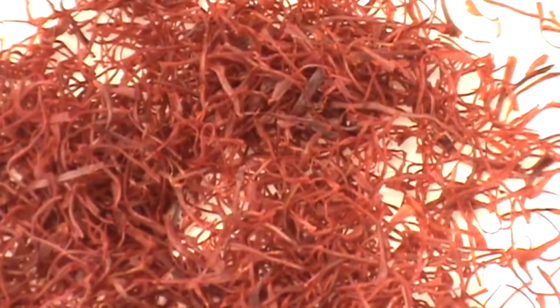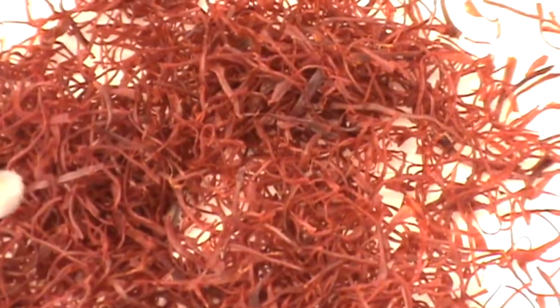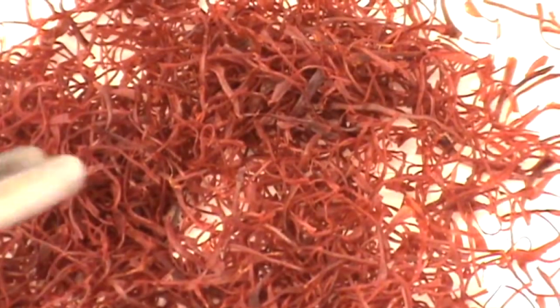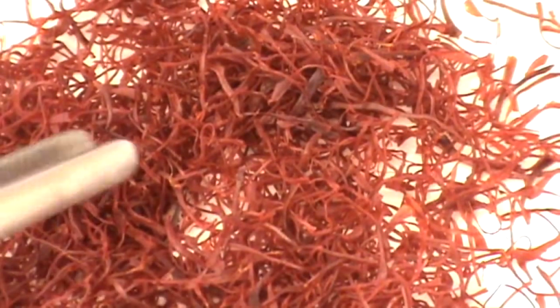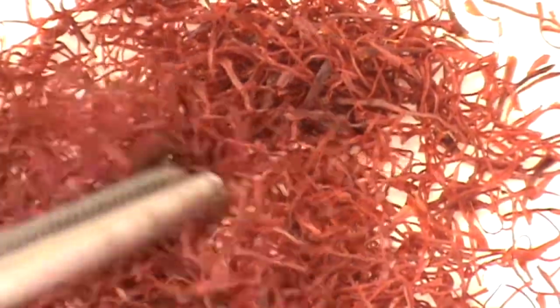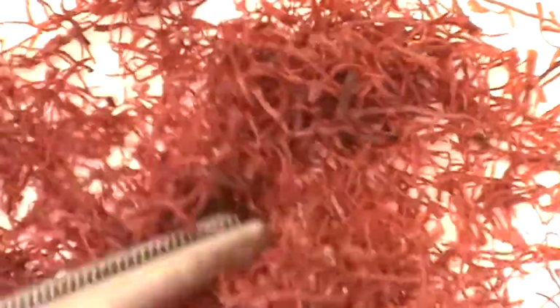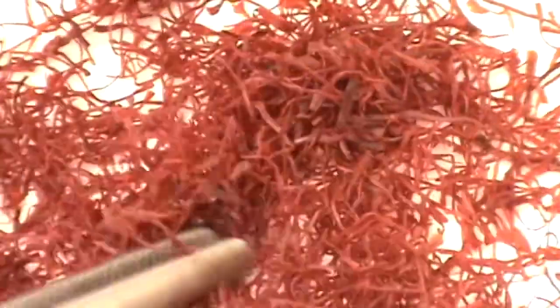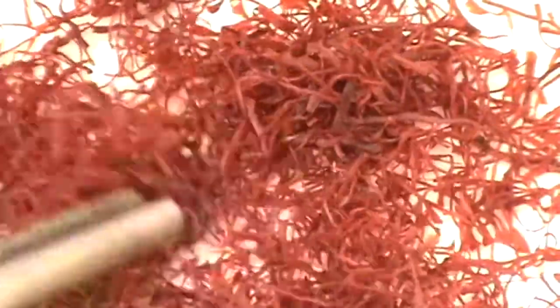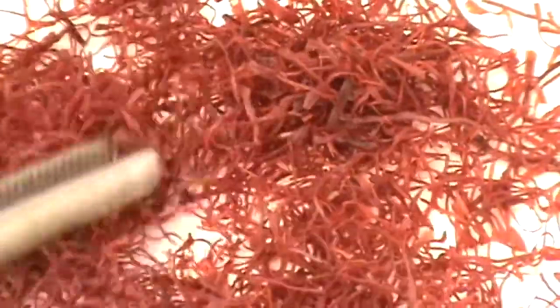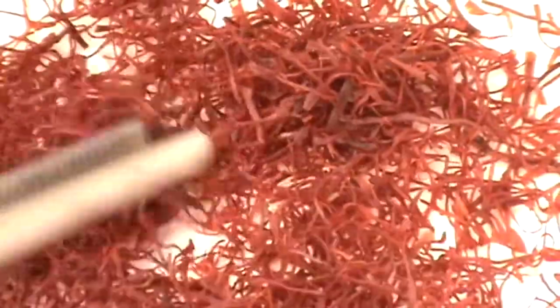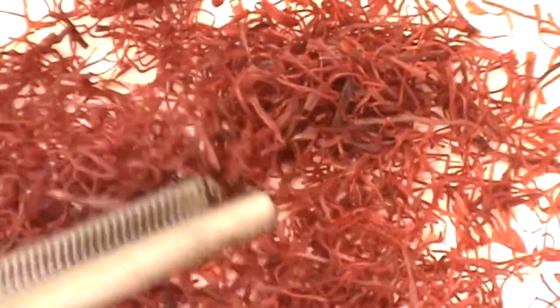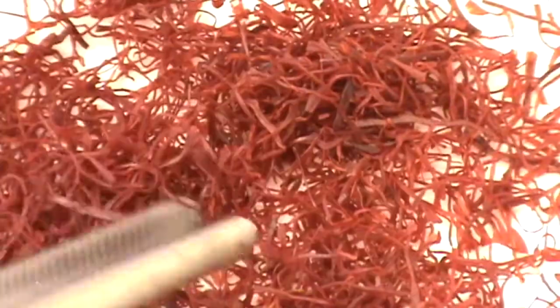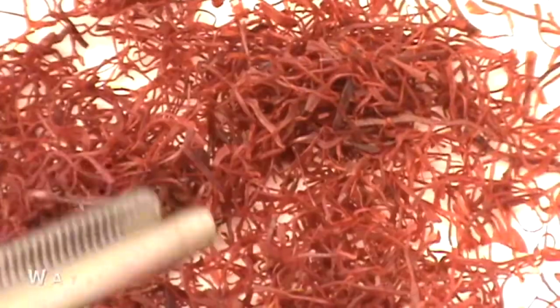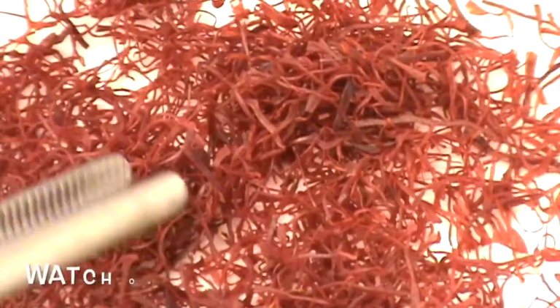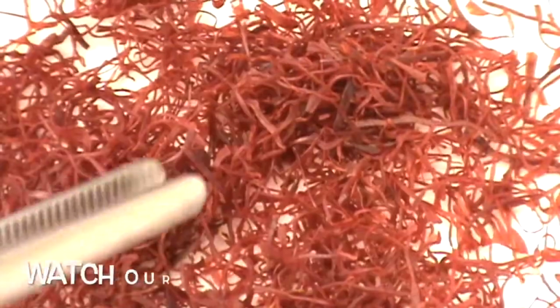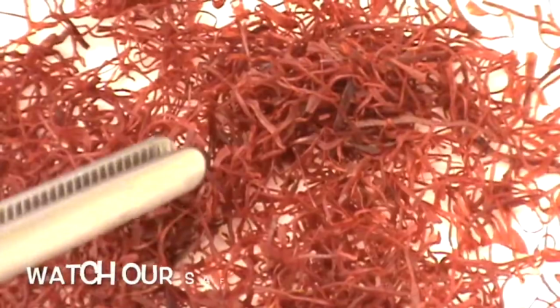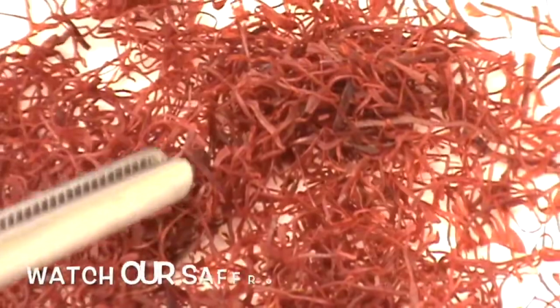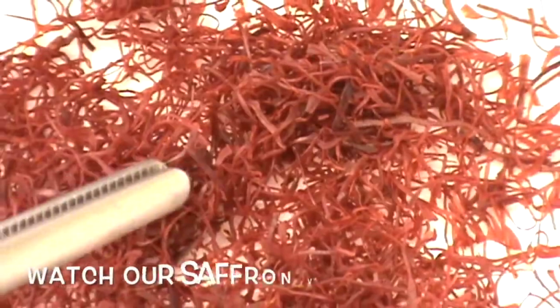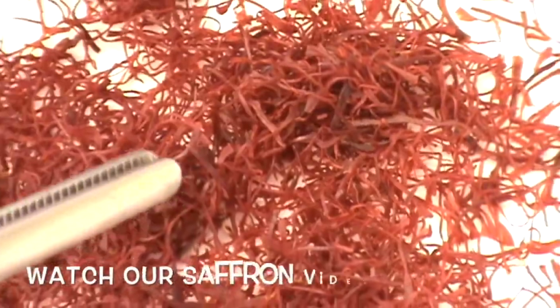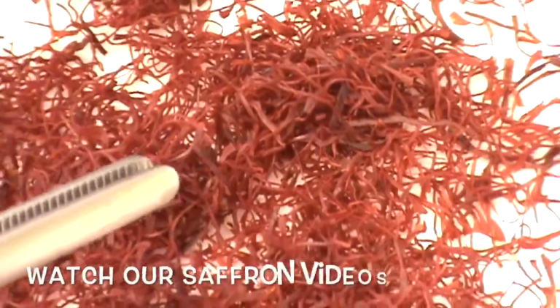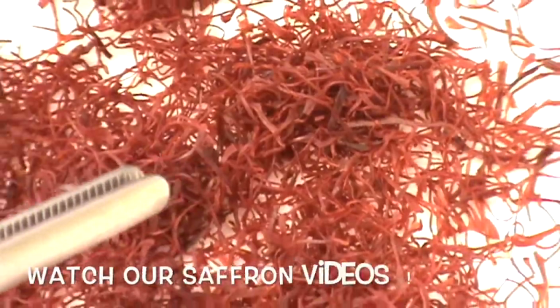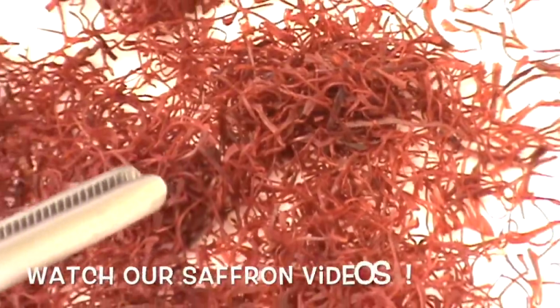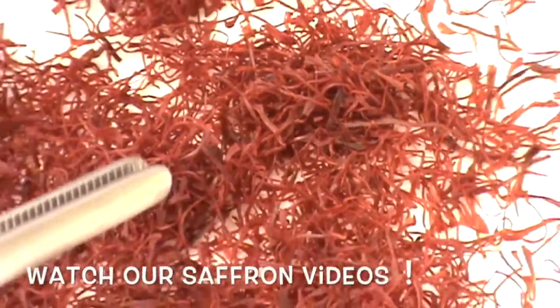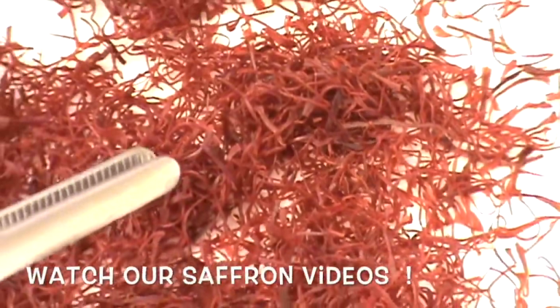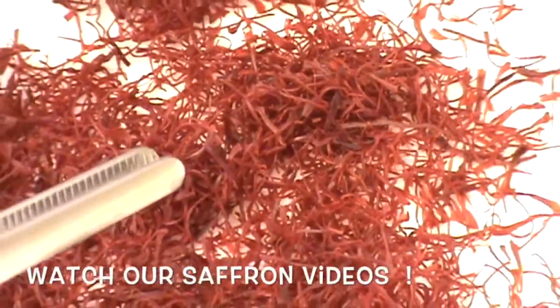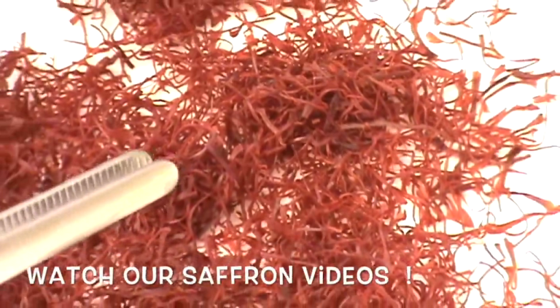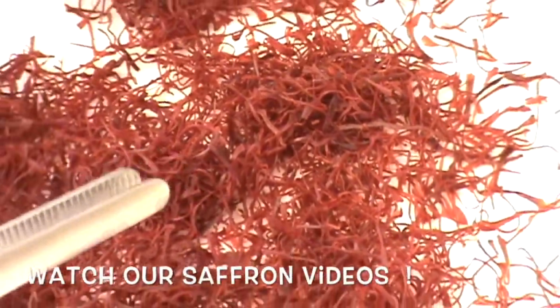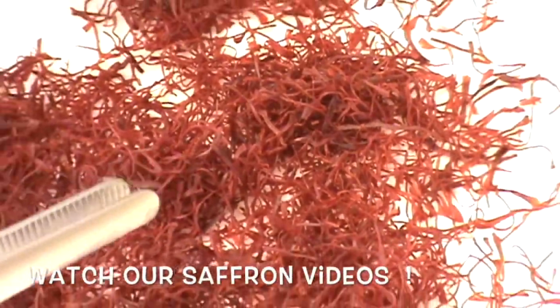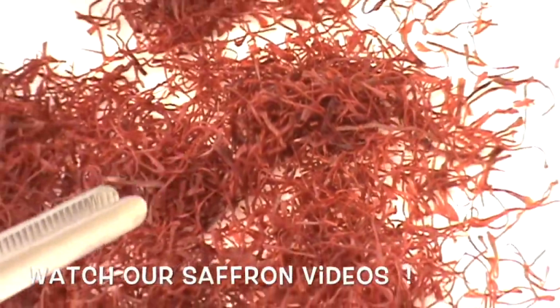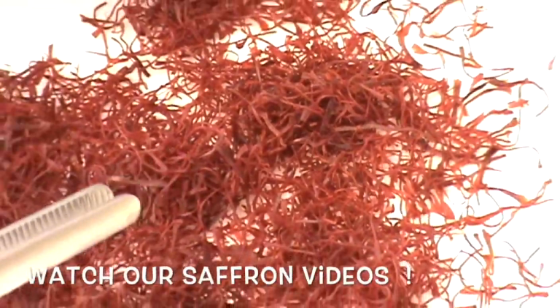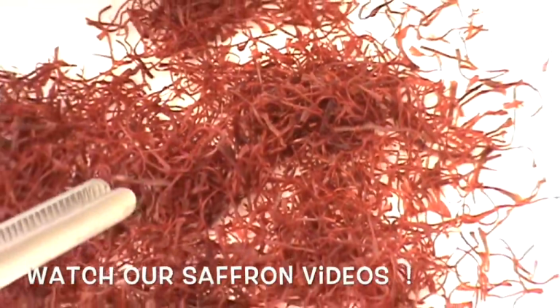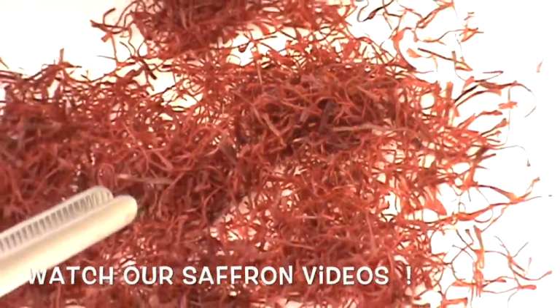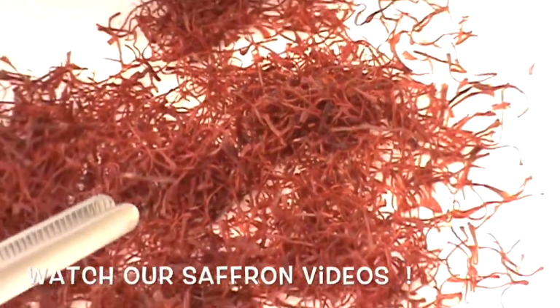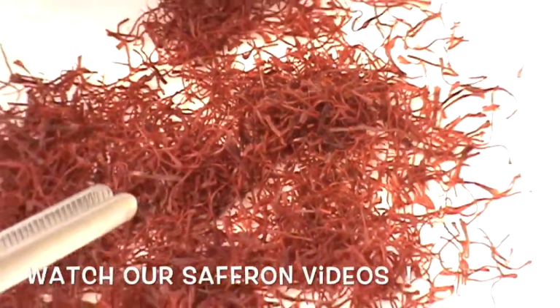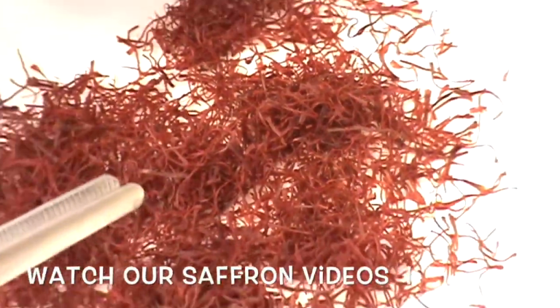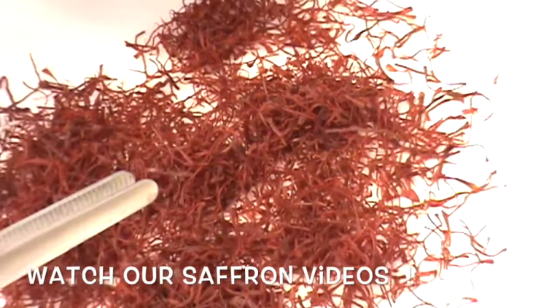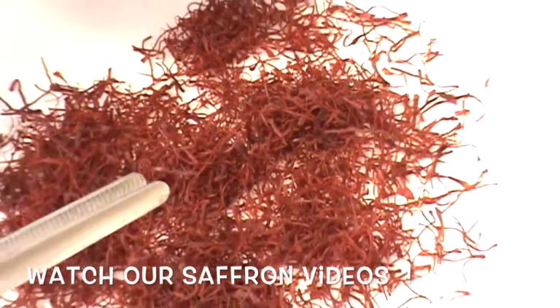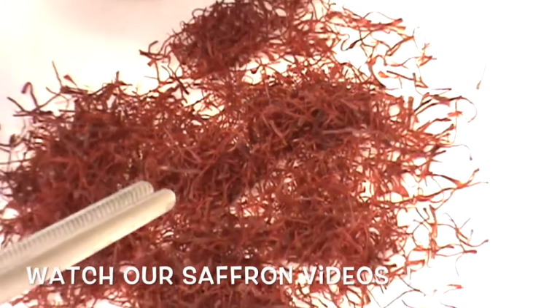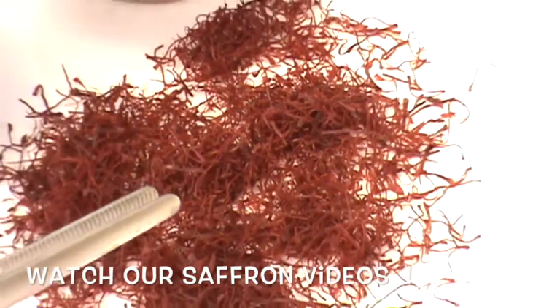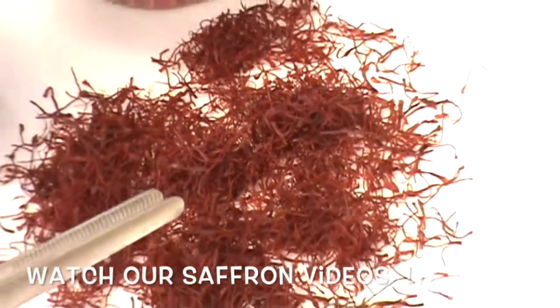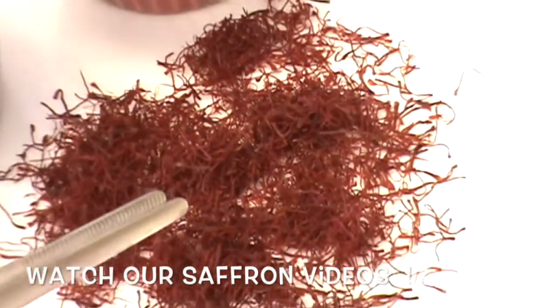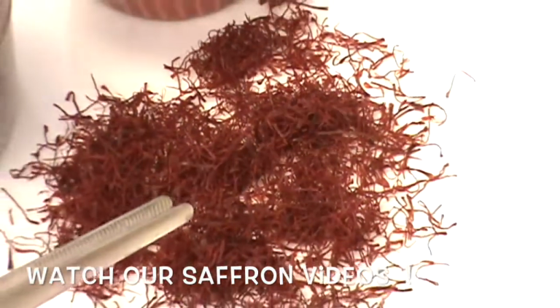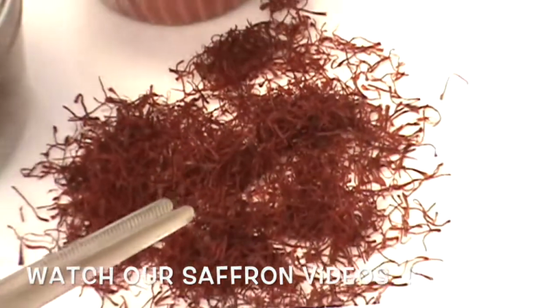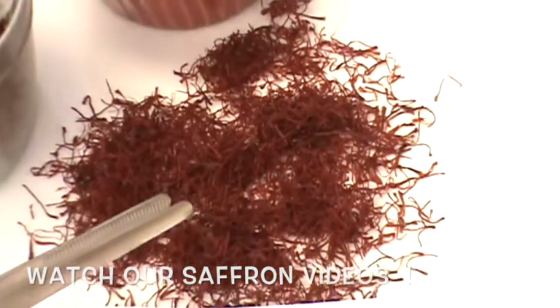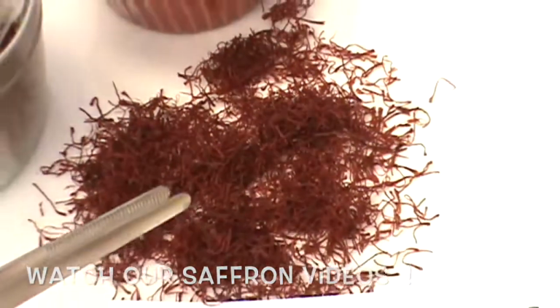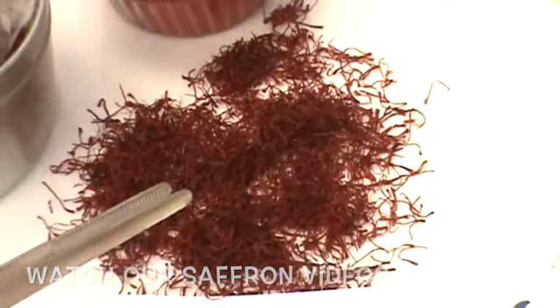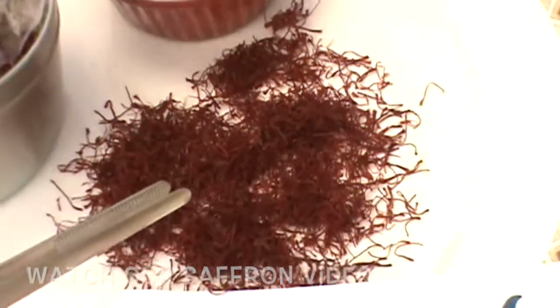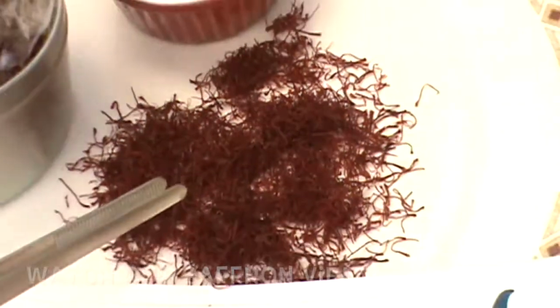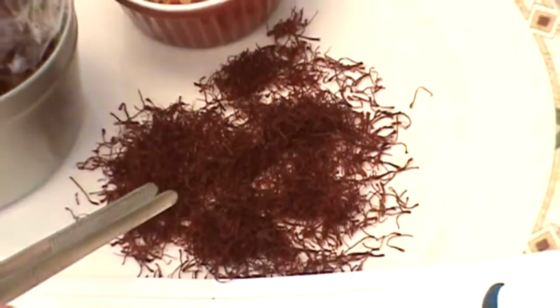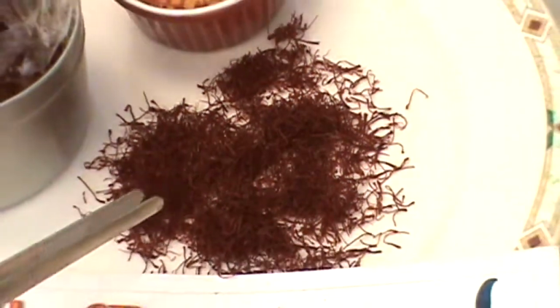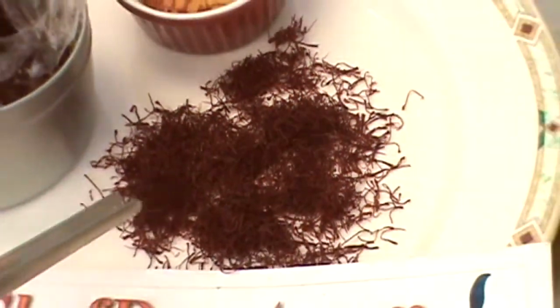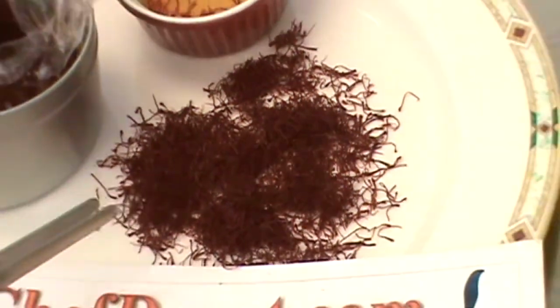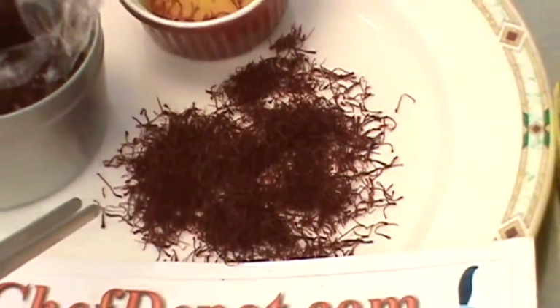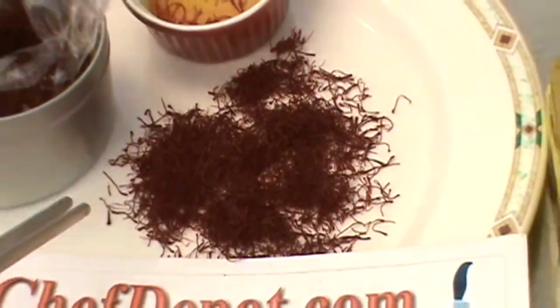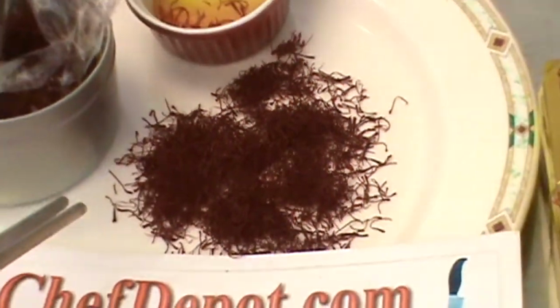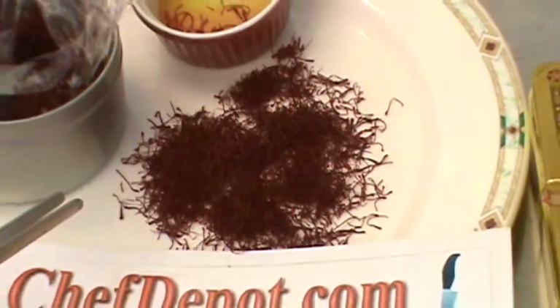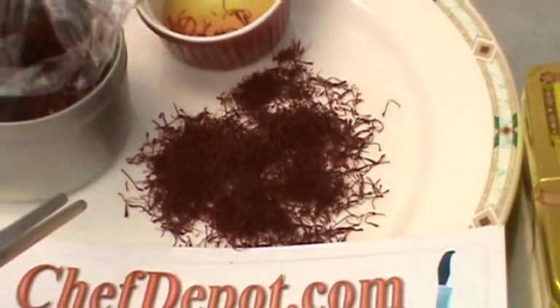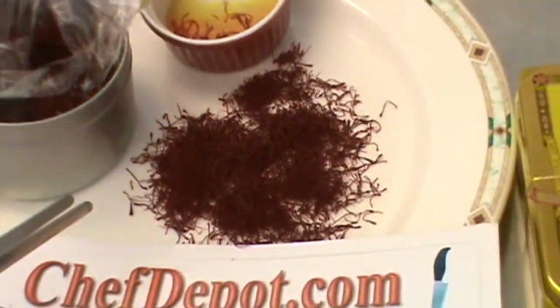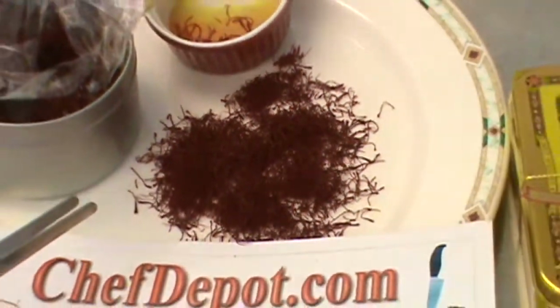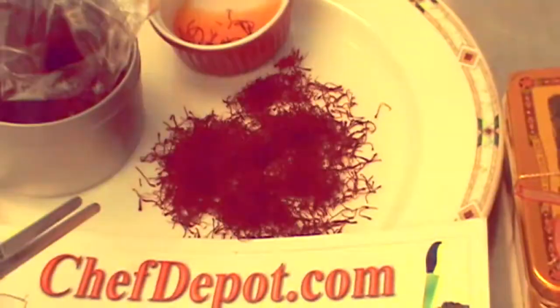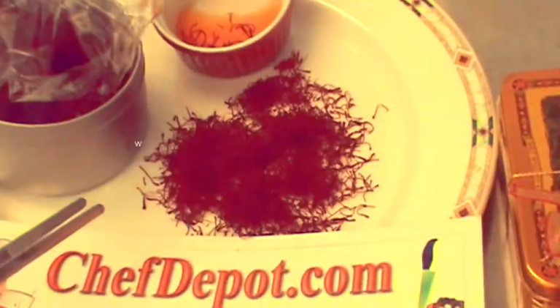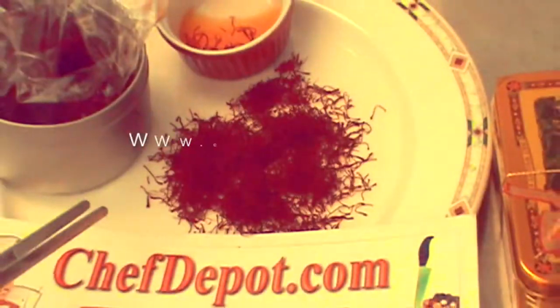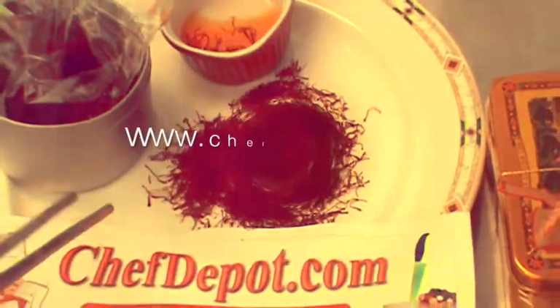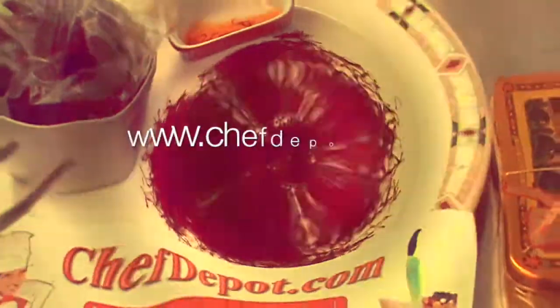Look at that saffron. Nice stuff. I love it.